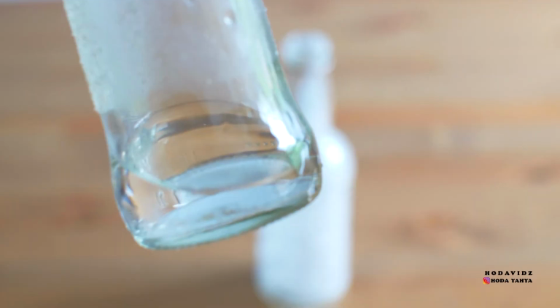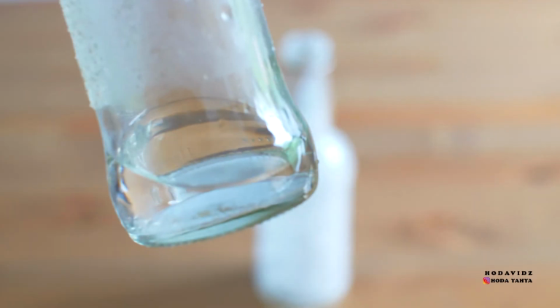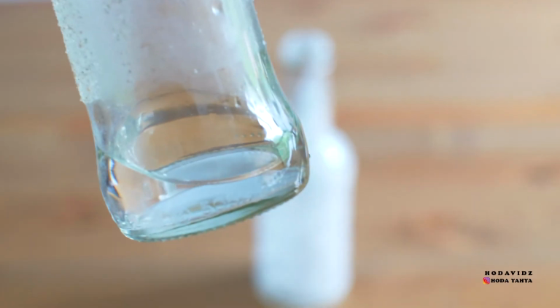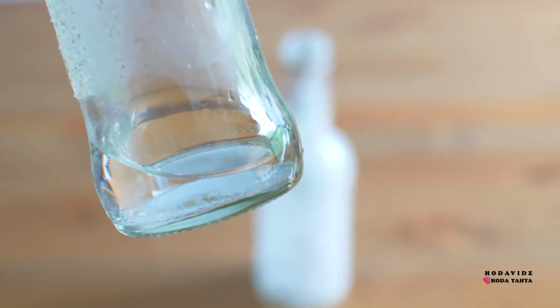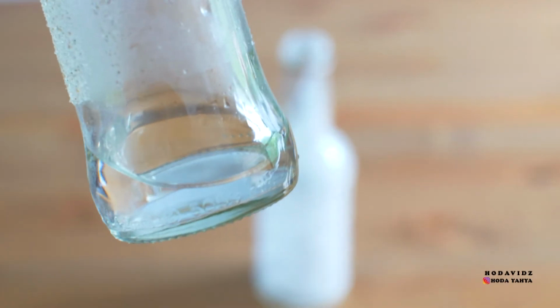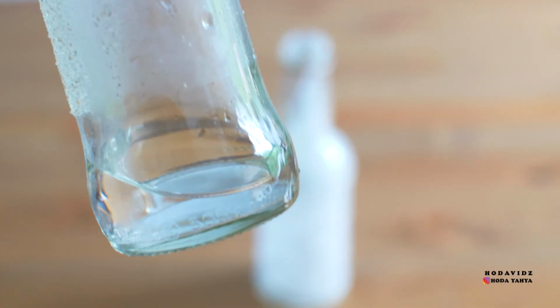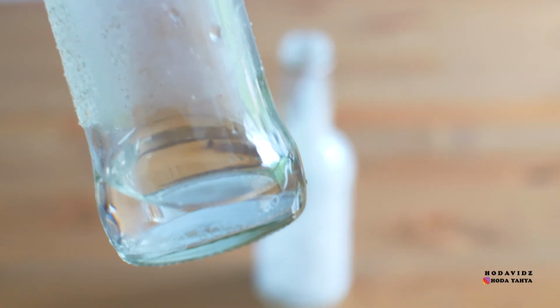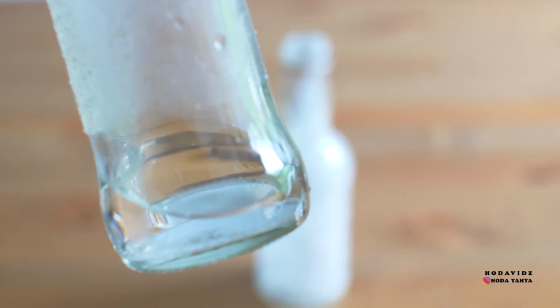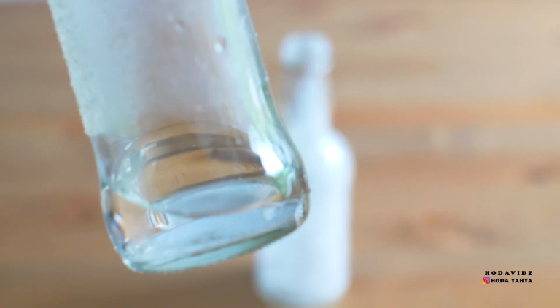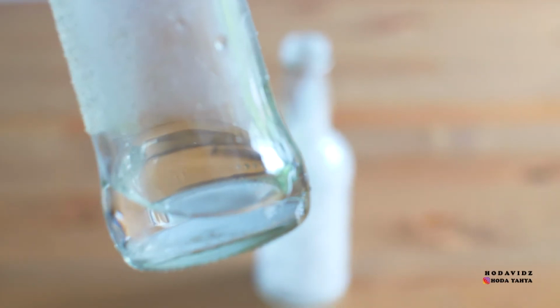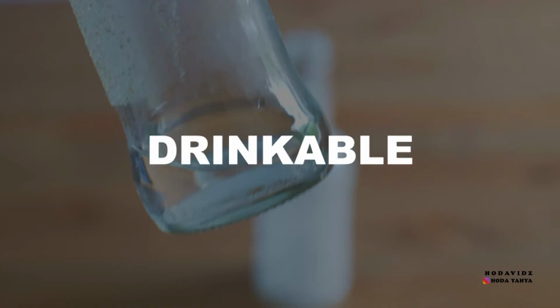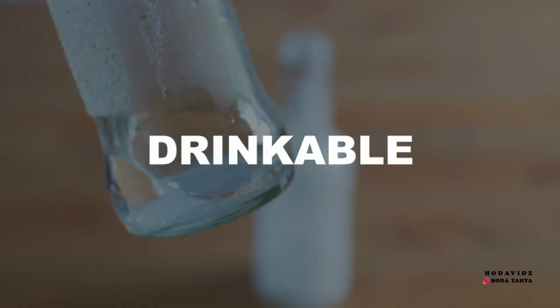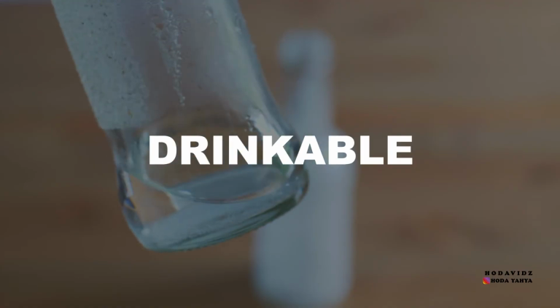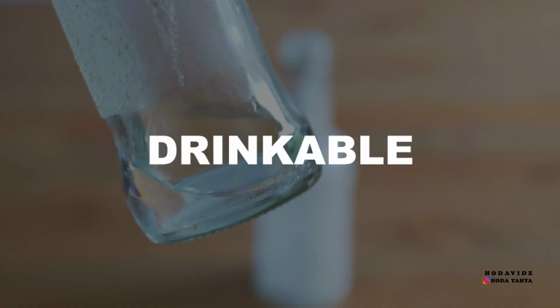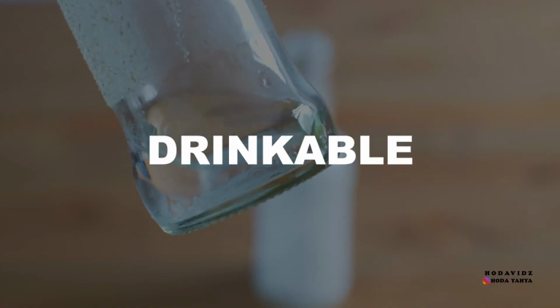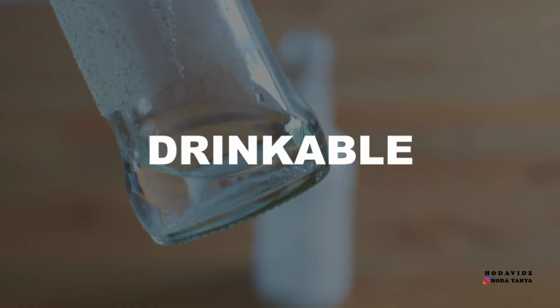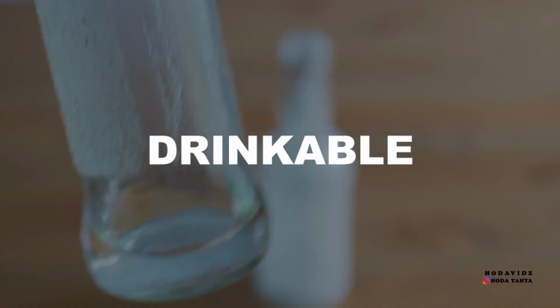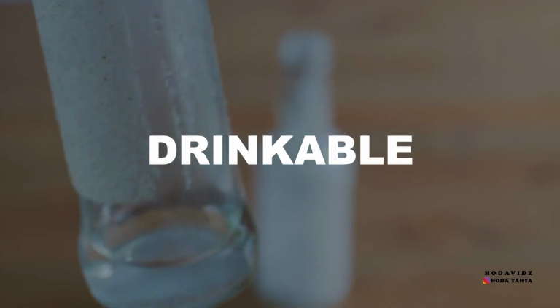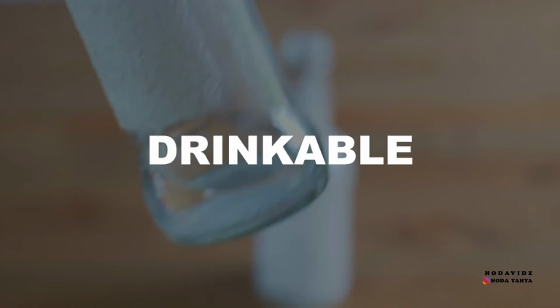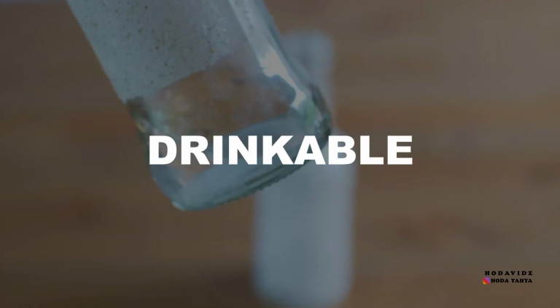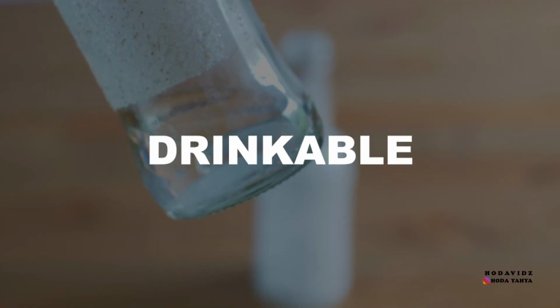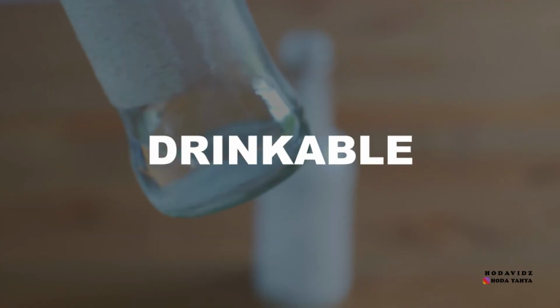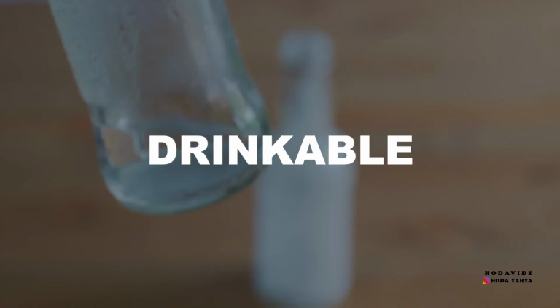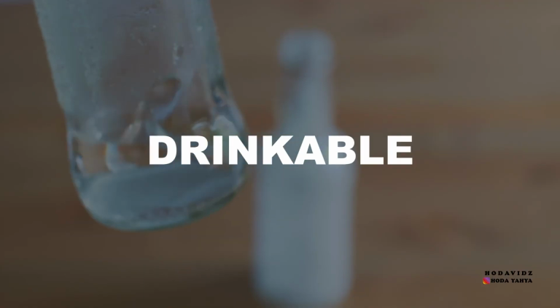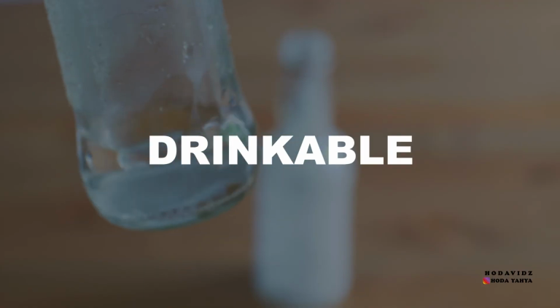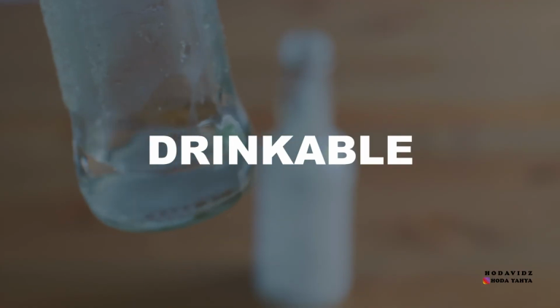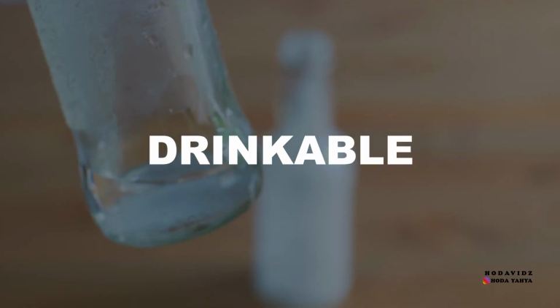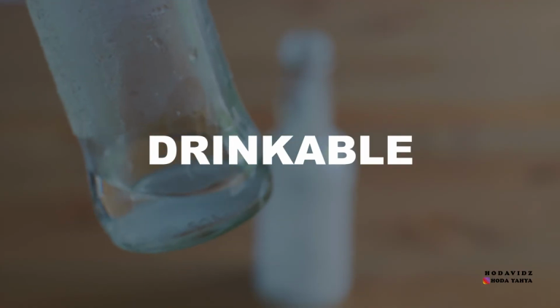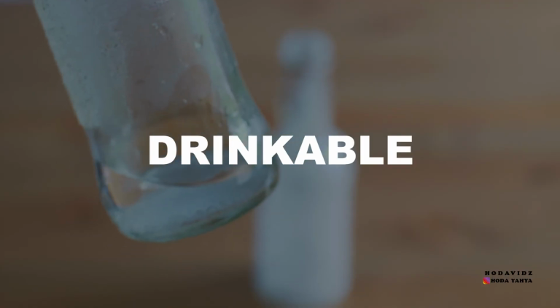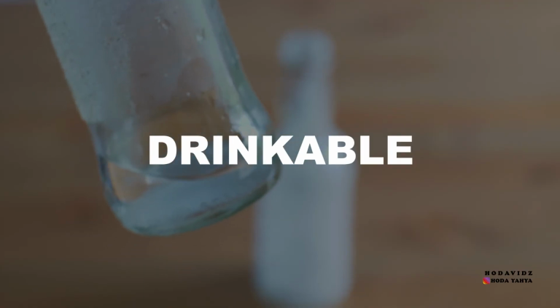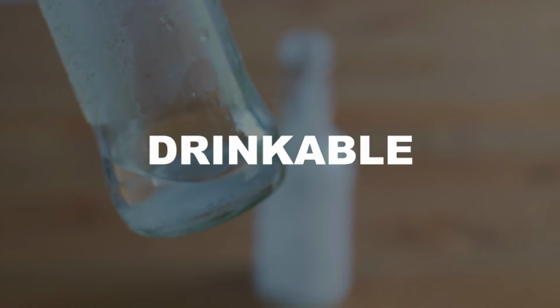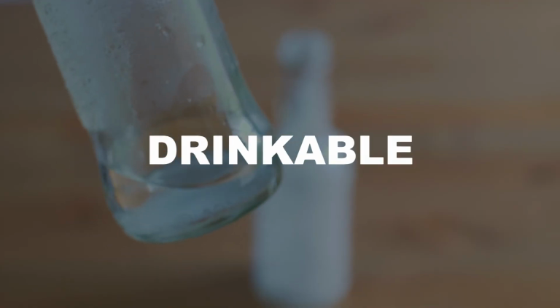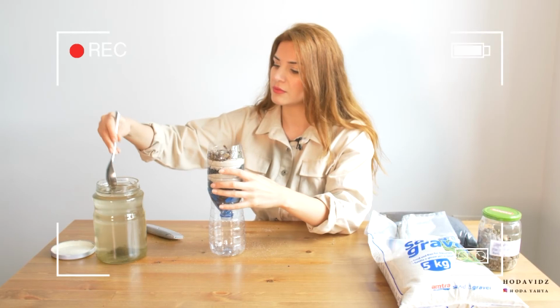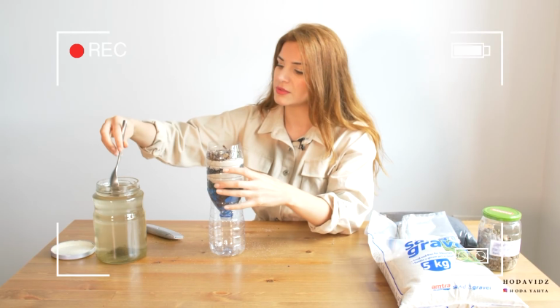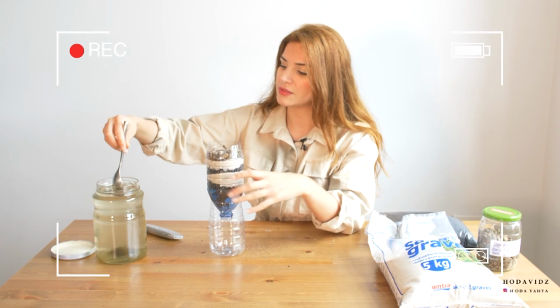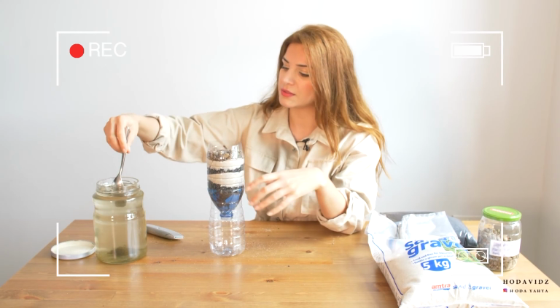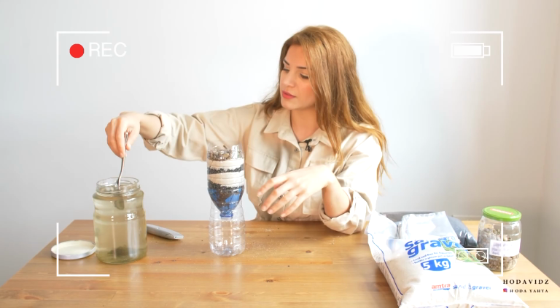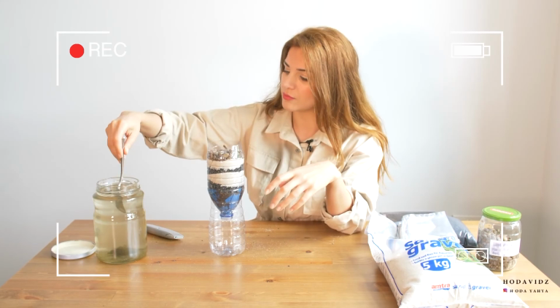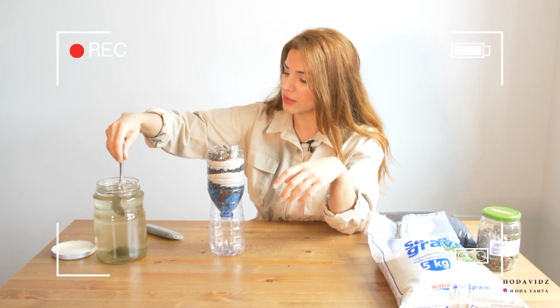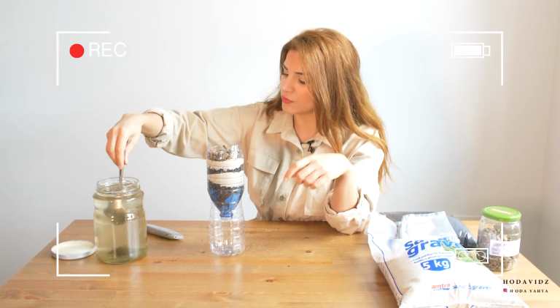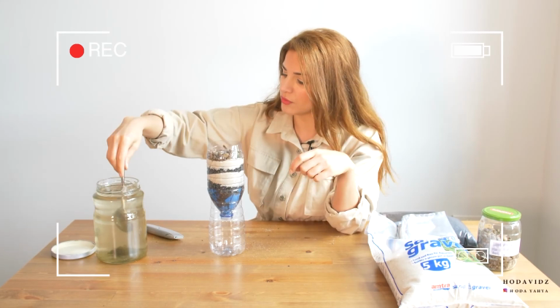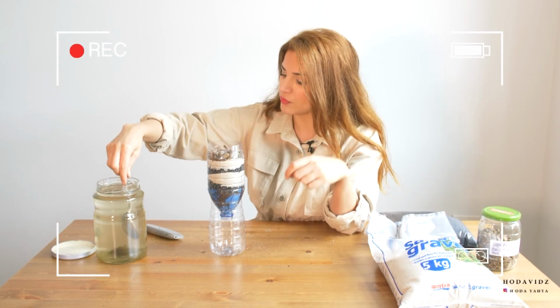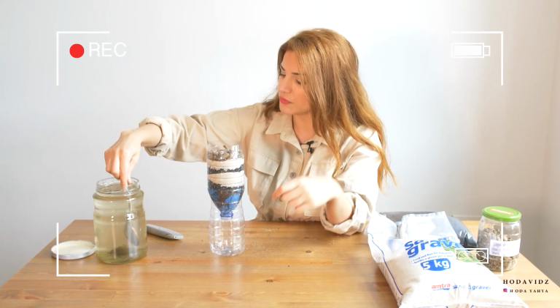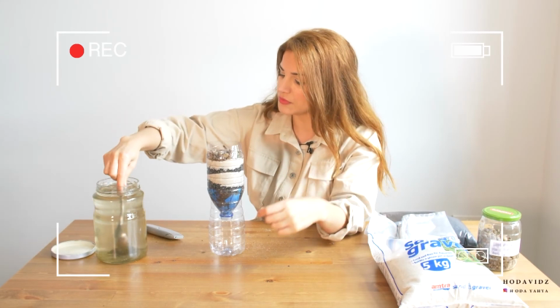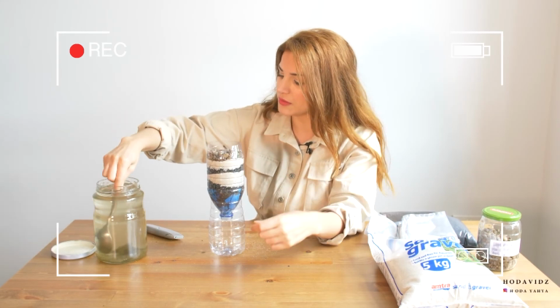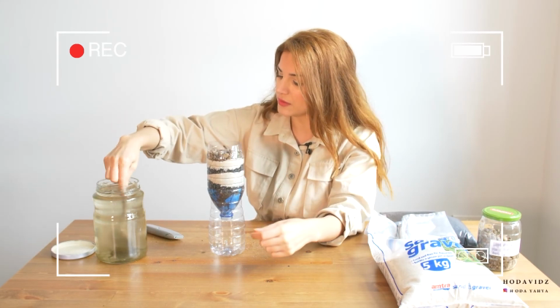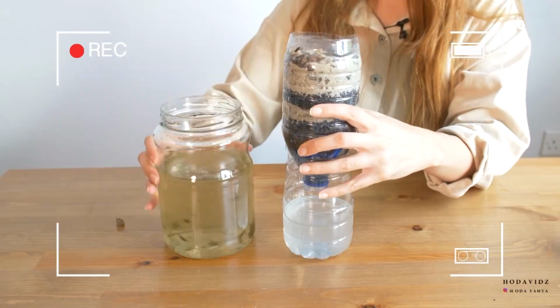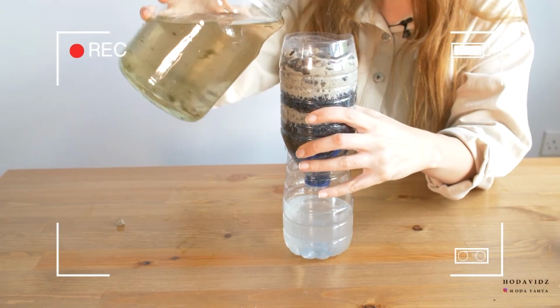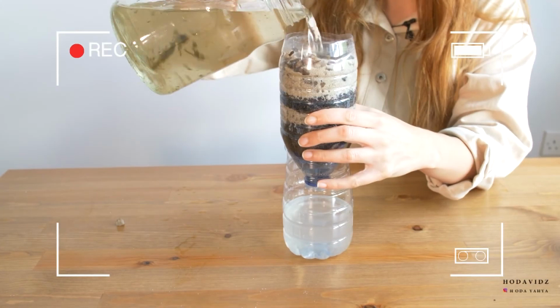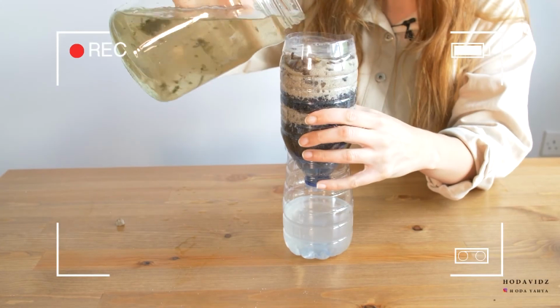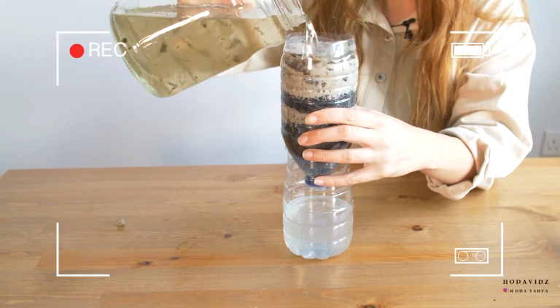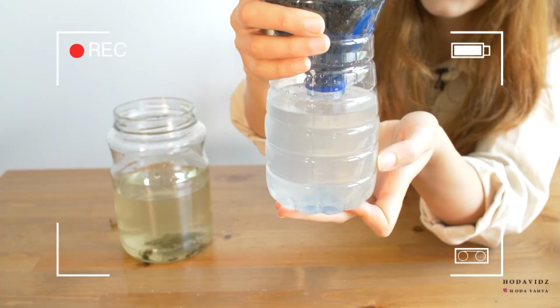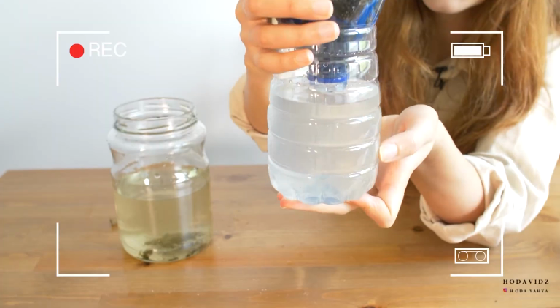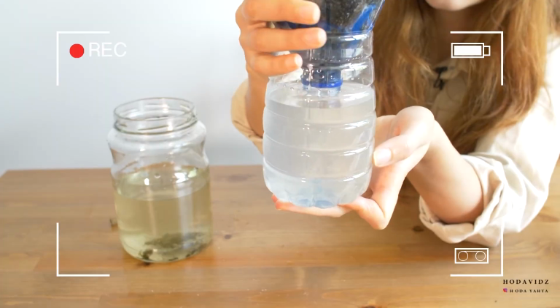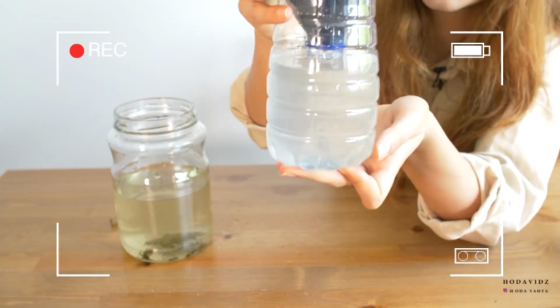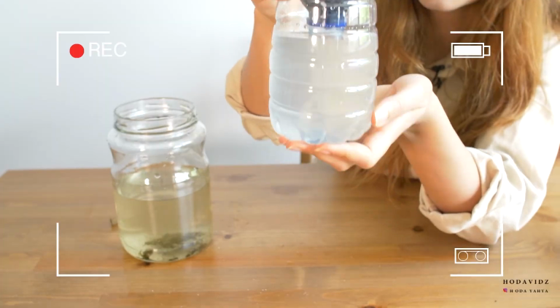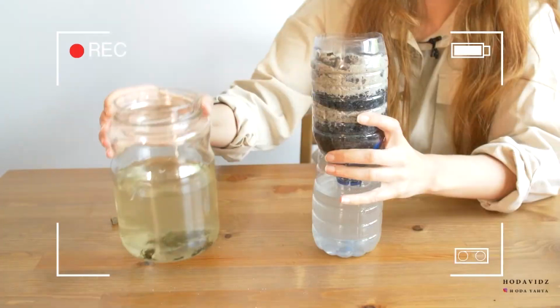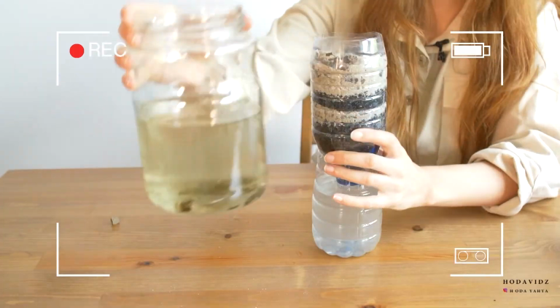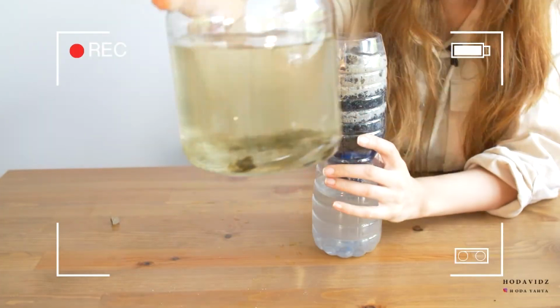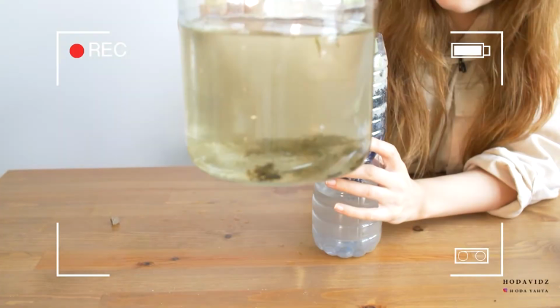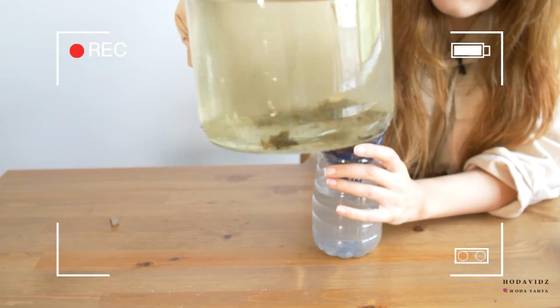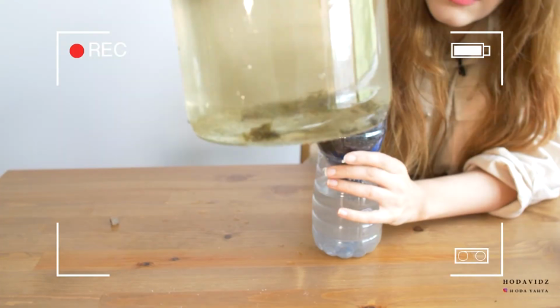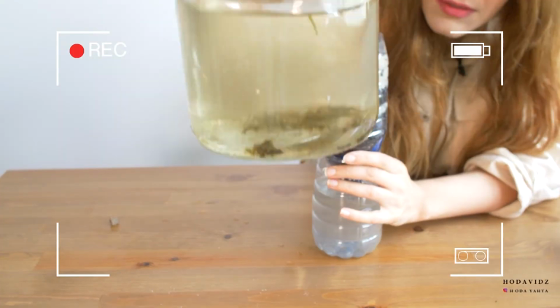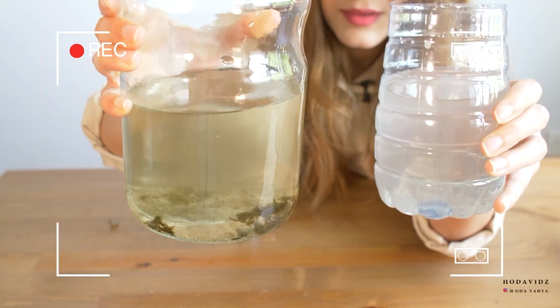I hope you benefited from the video. Please also check out my other video on how to filter out dirty water. Thanks for watching and see you next time.